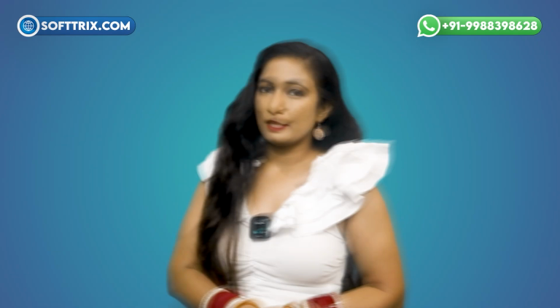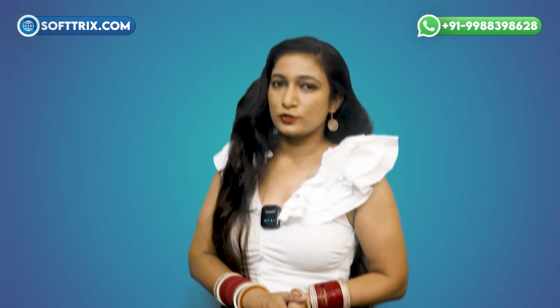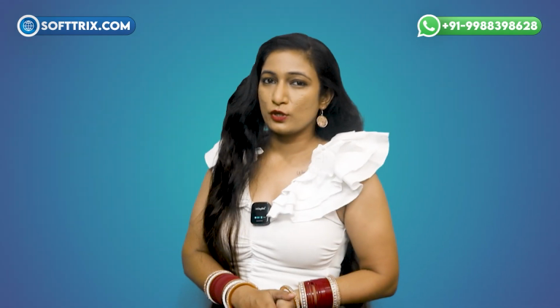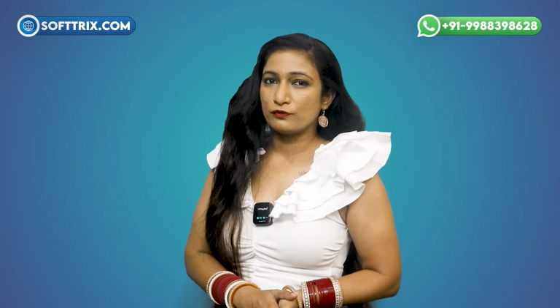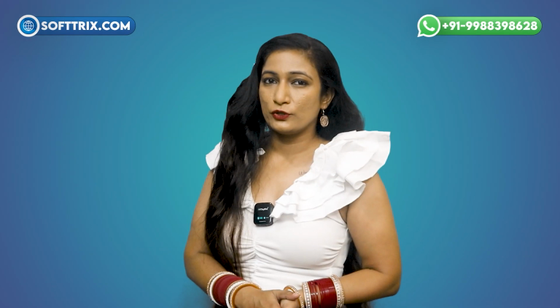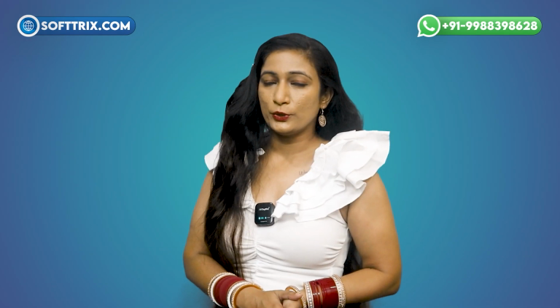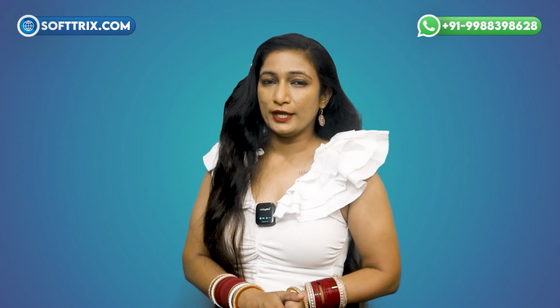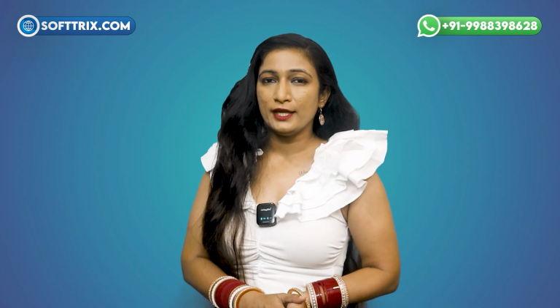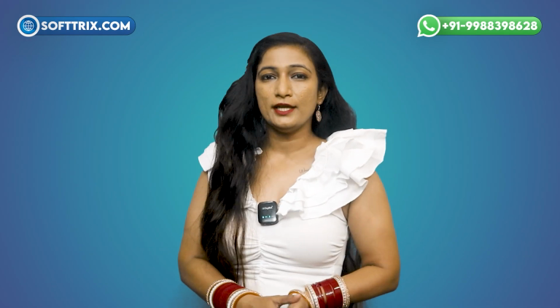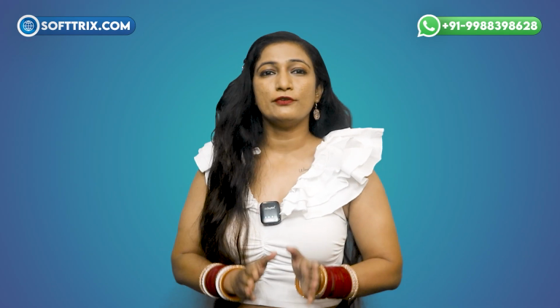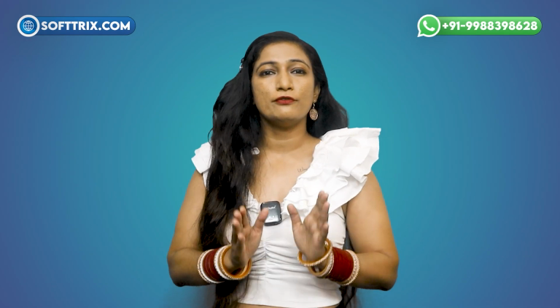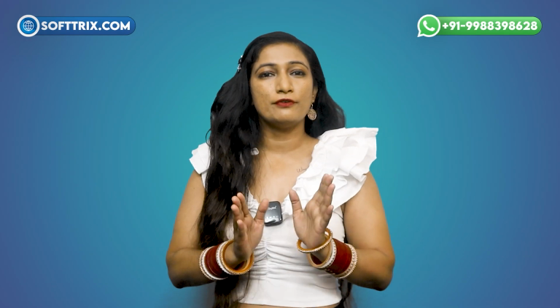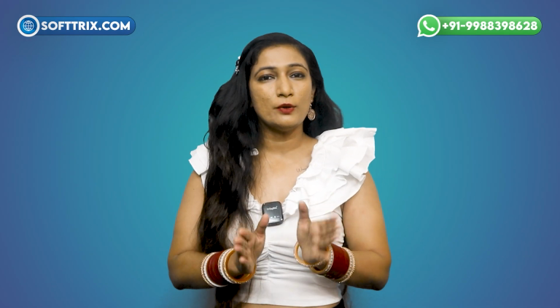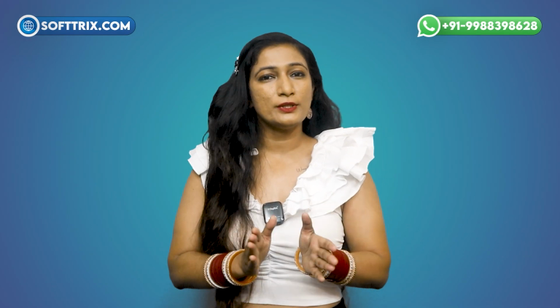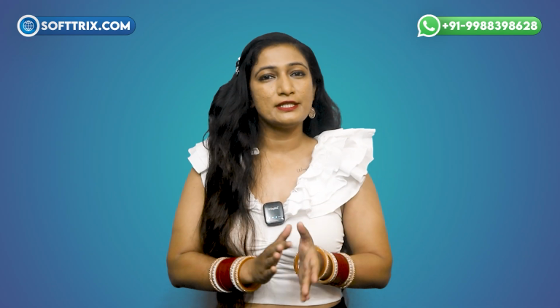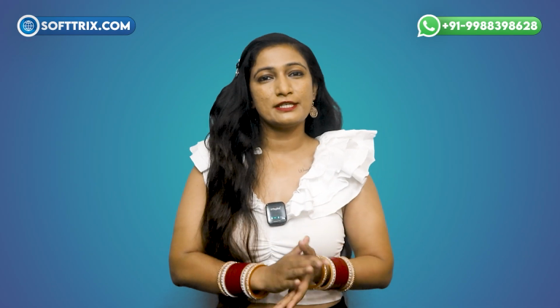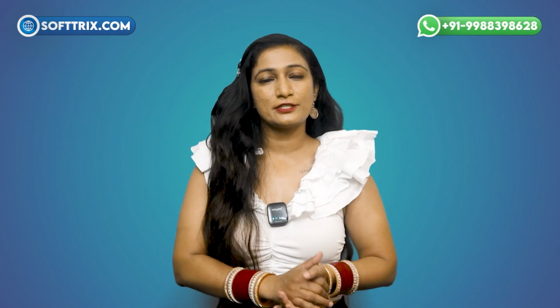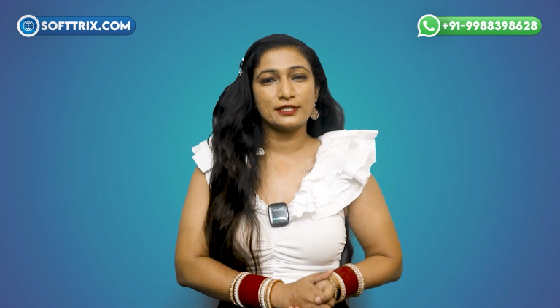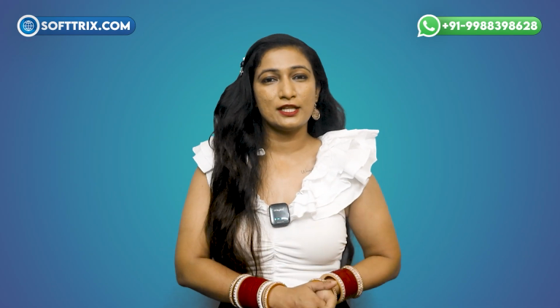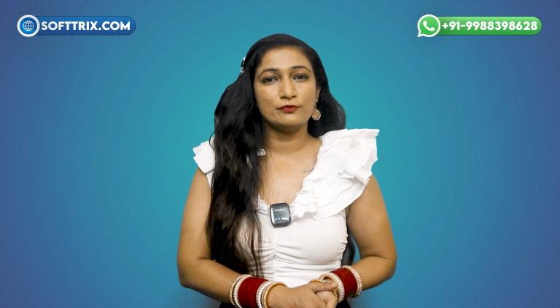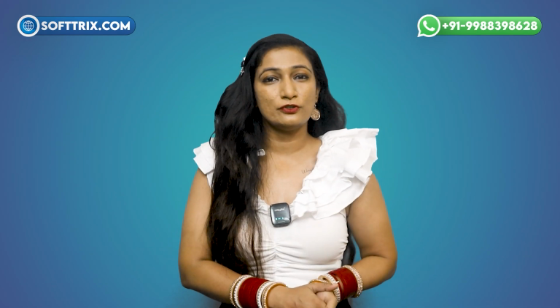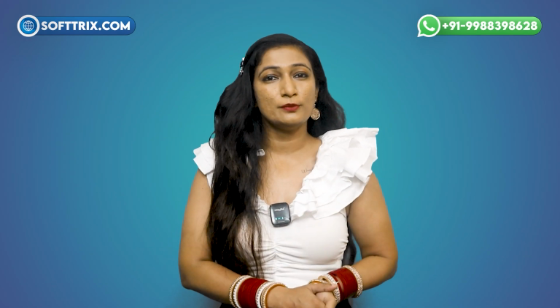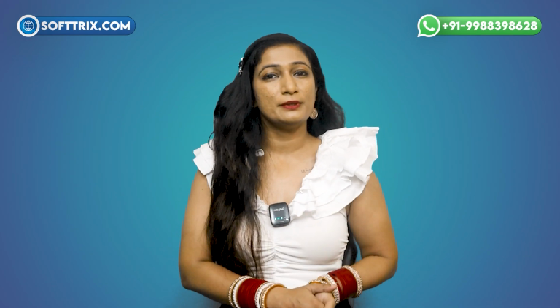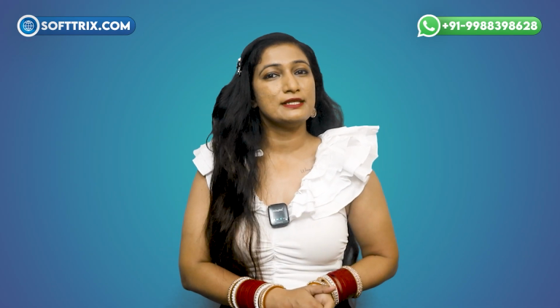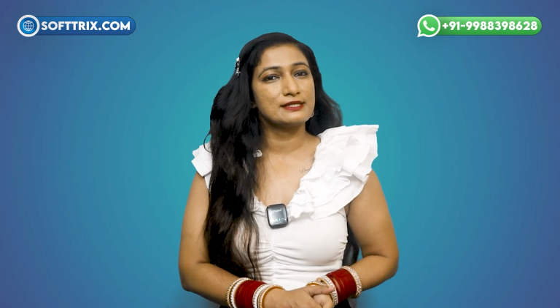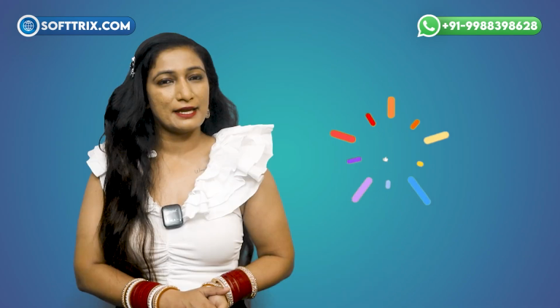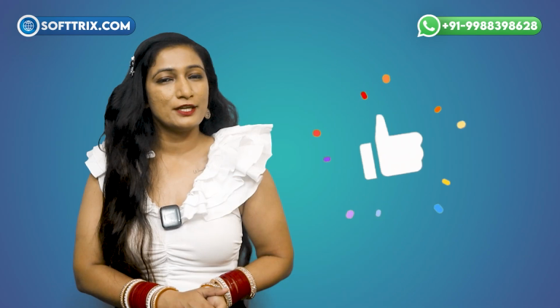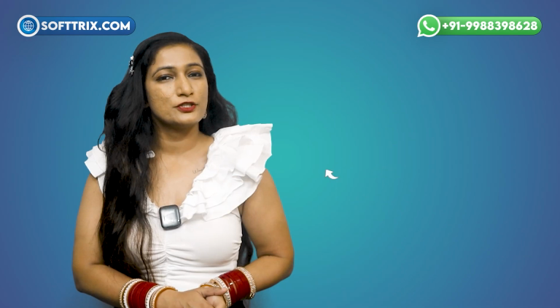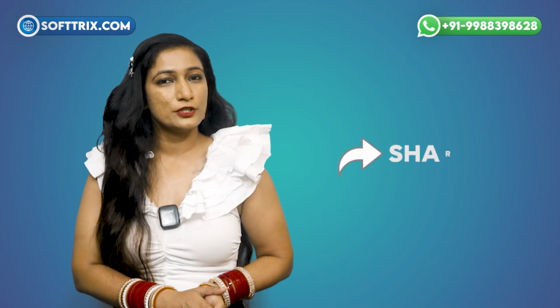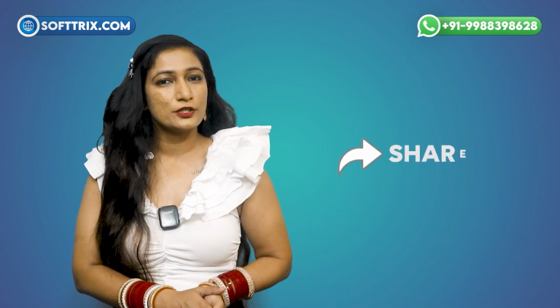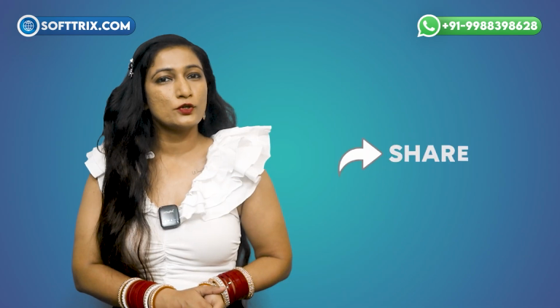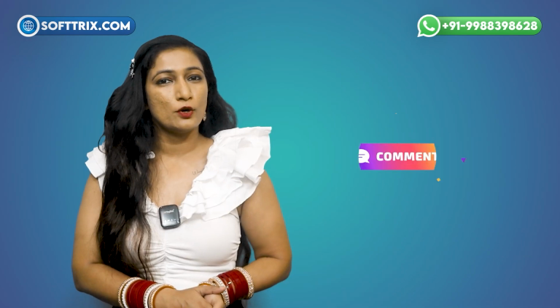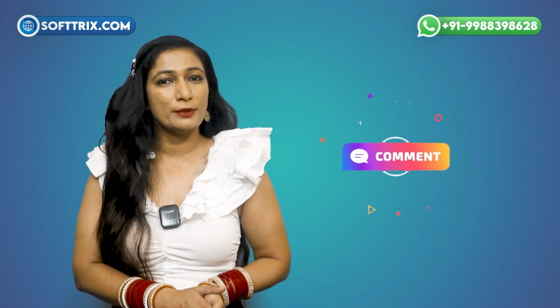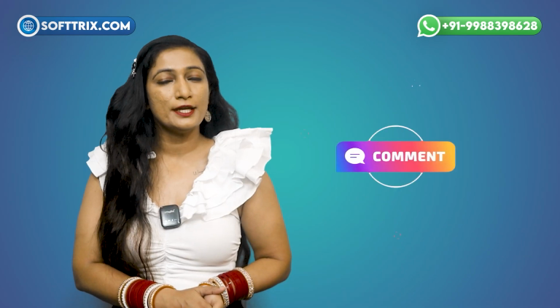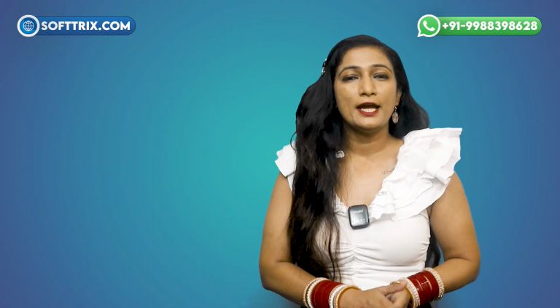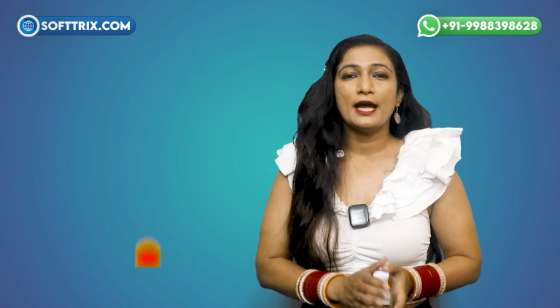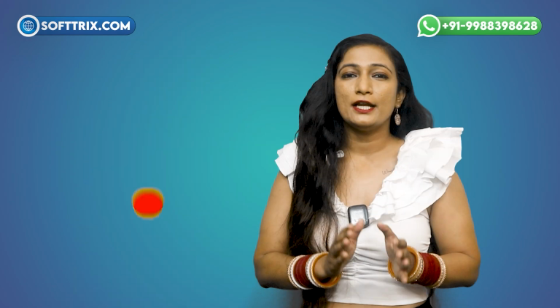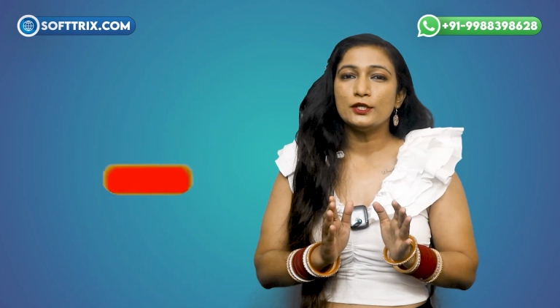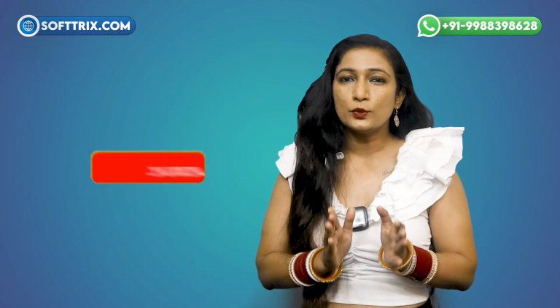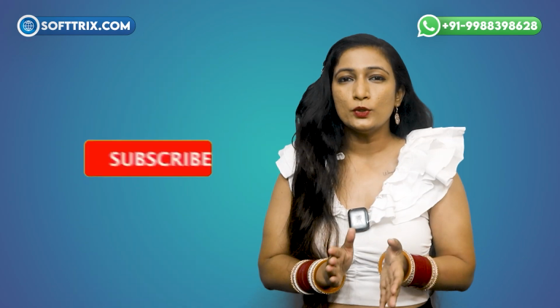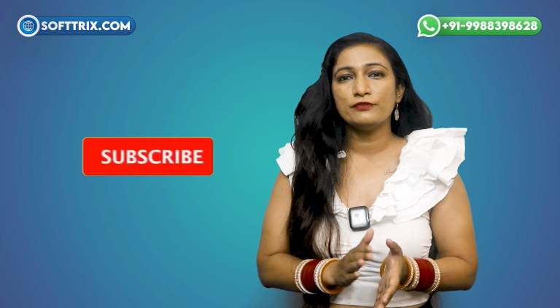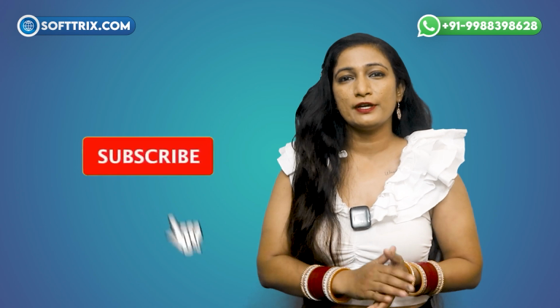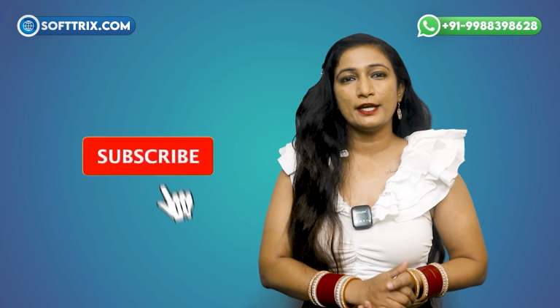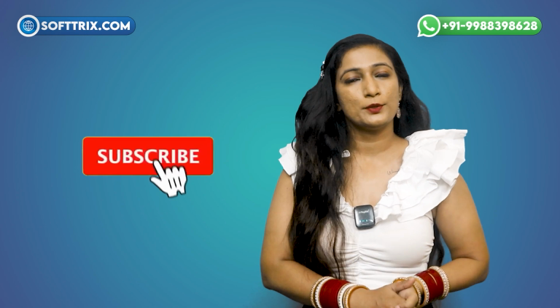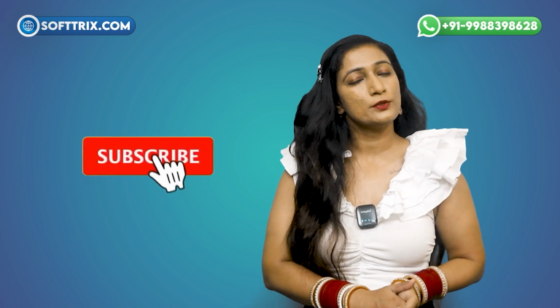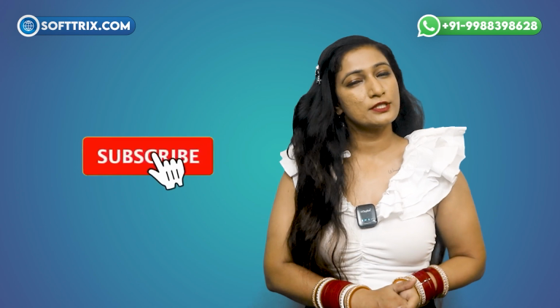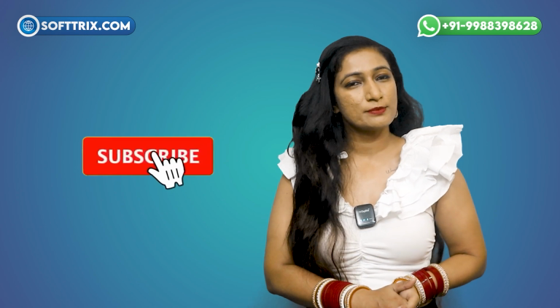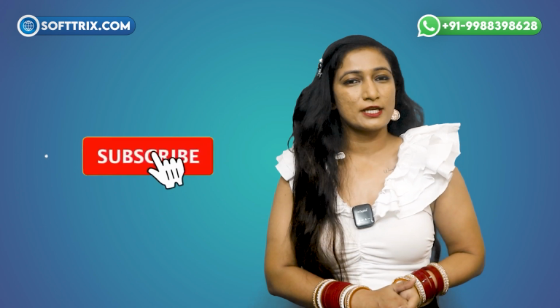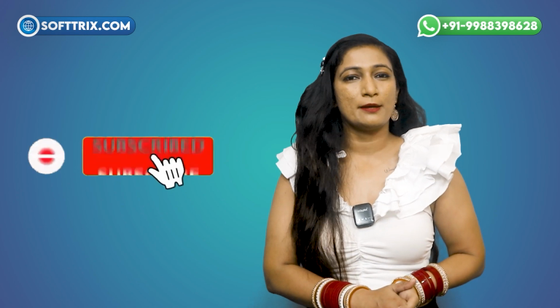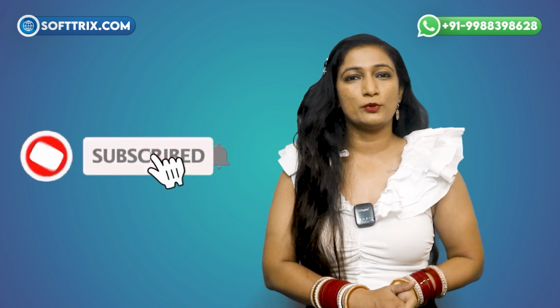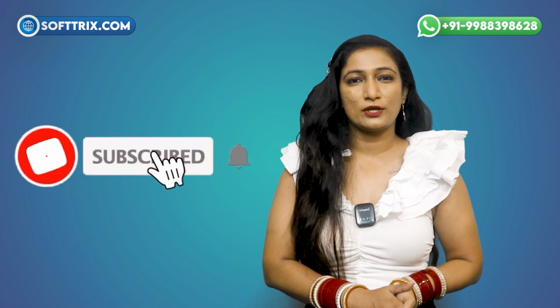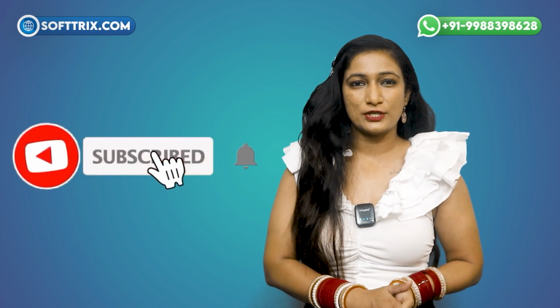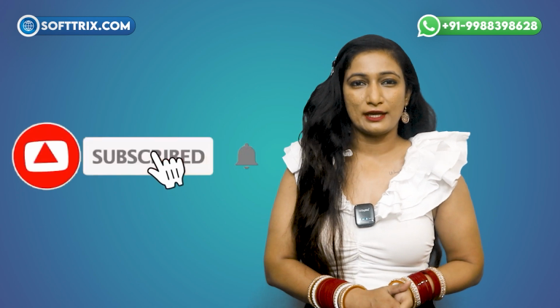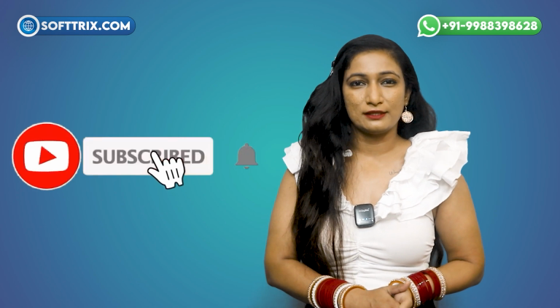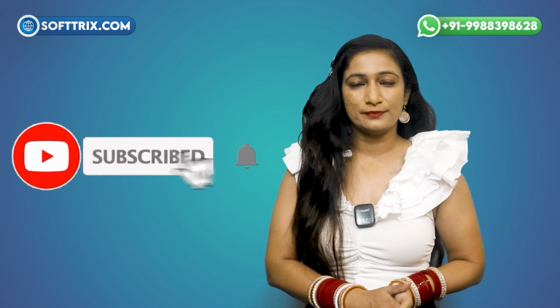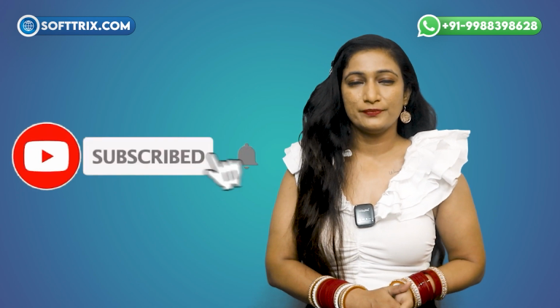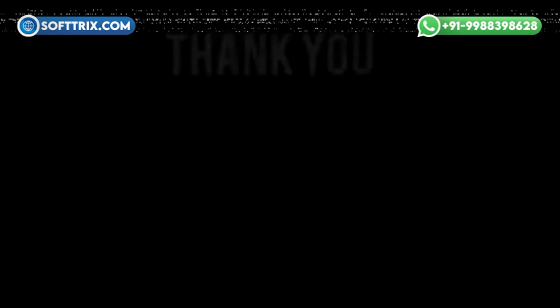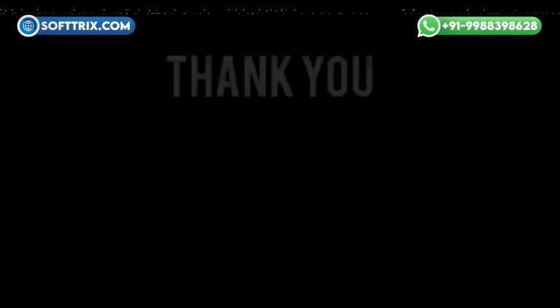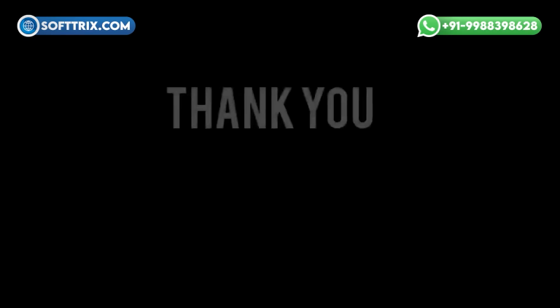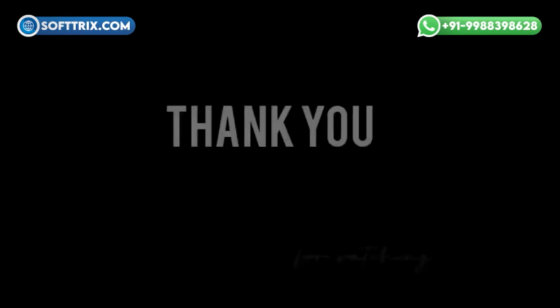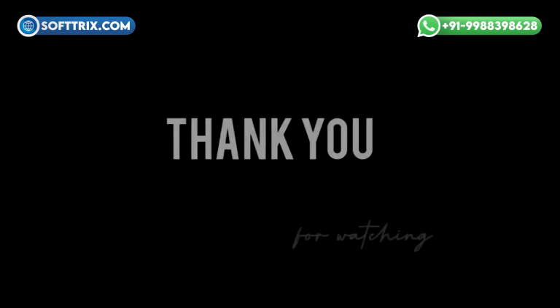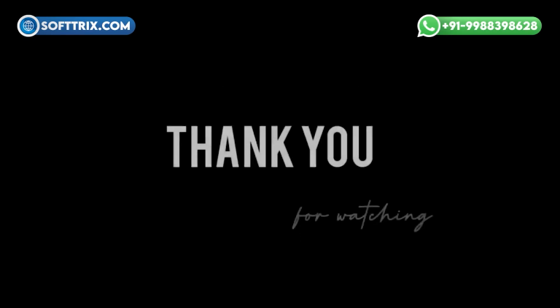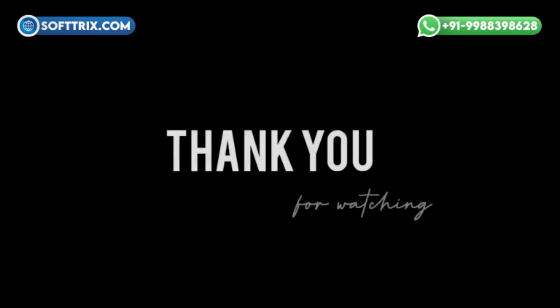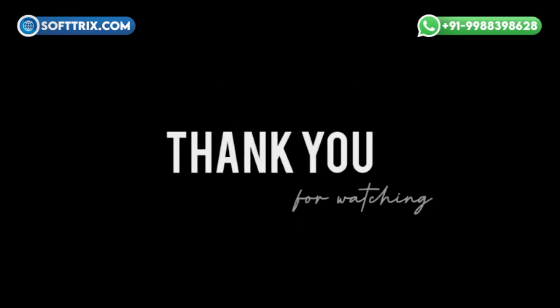That's all for today. If you found this session helpful, please like, share, comment, and don't forget to subscribe to our channel. Thank you for watching.